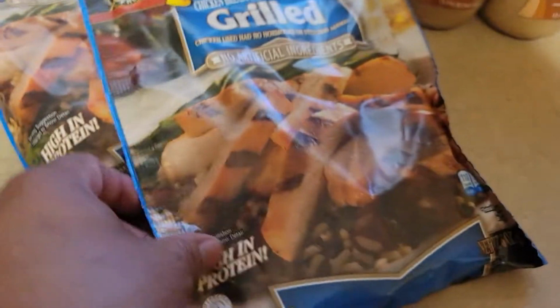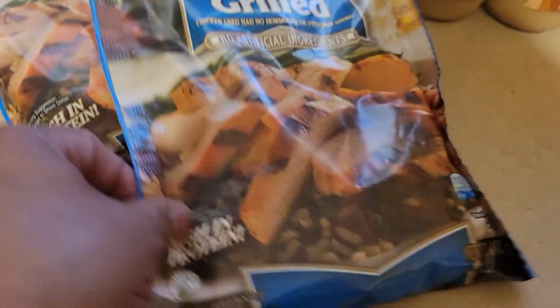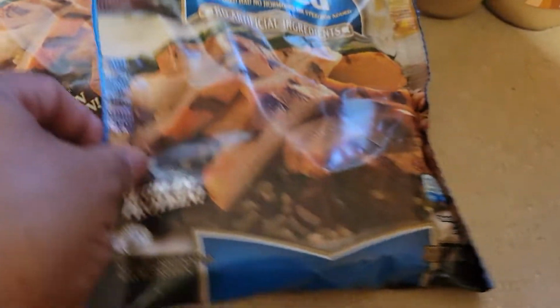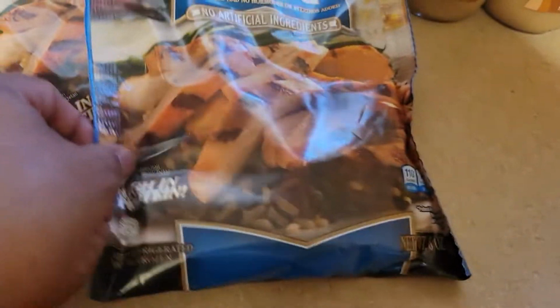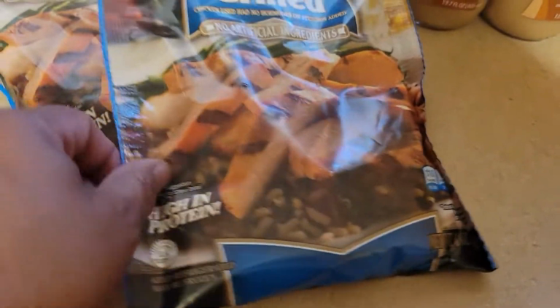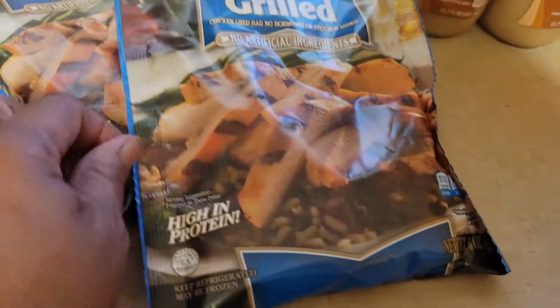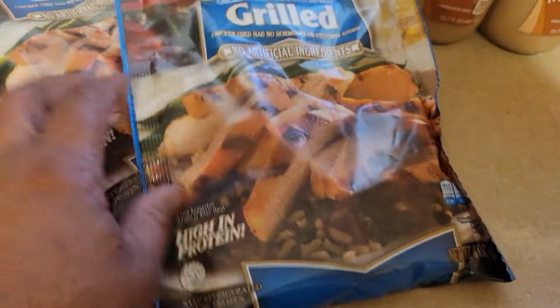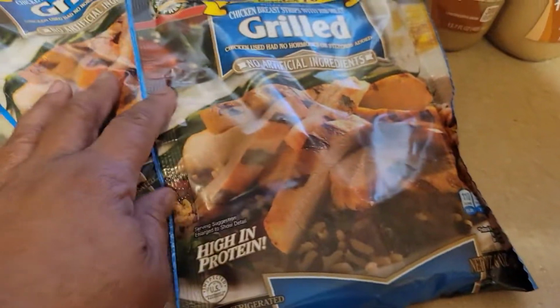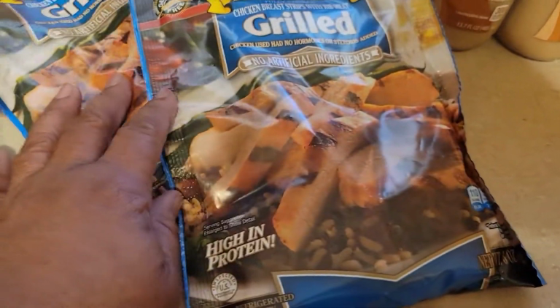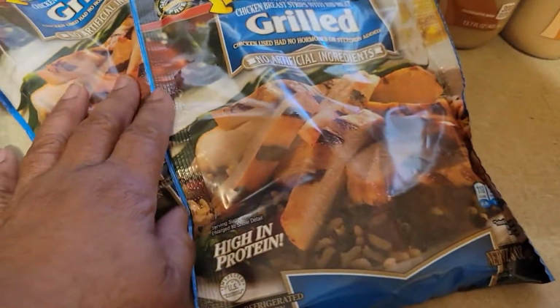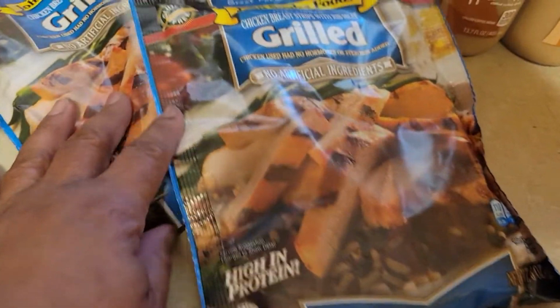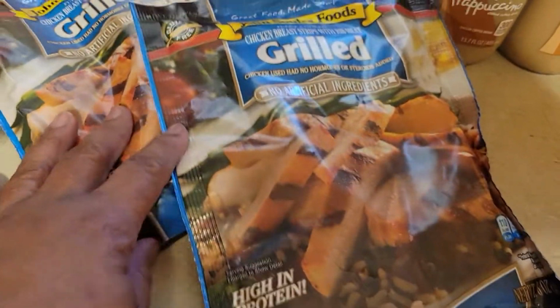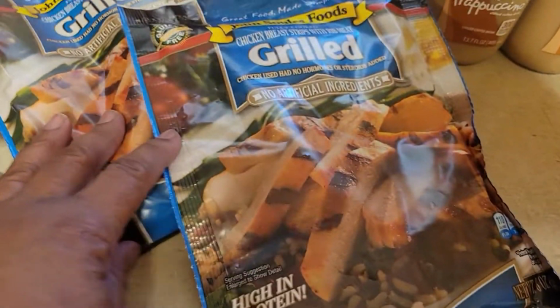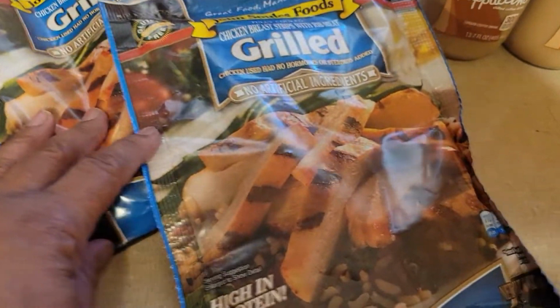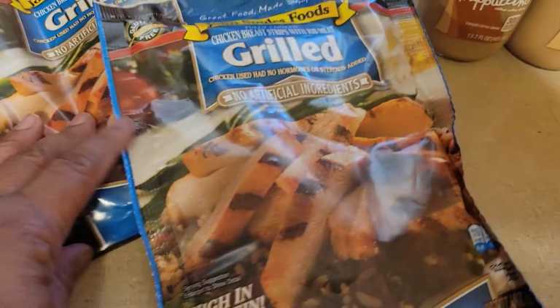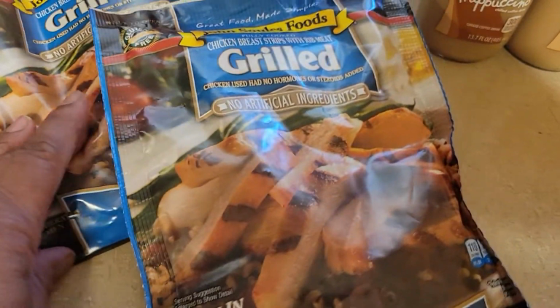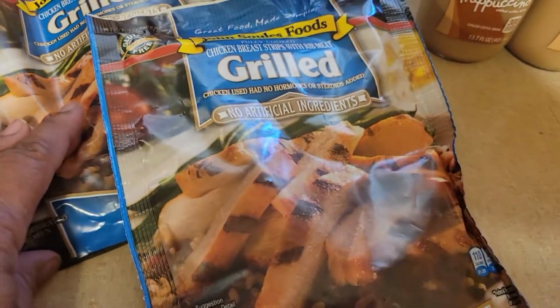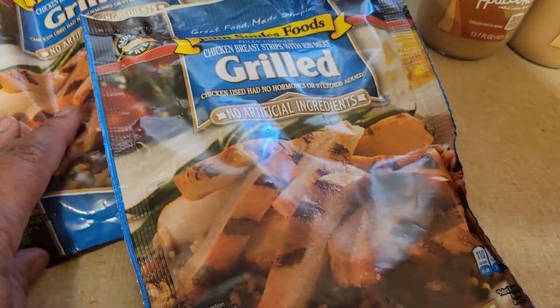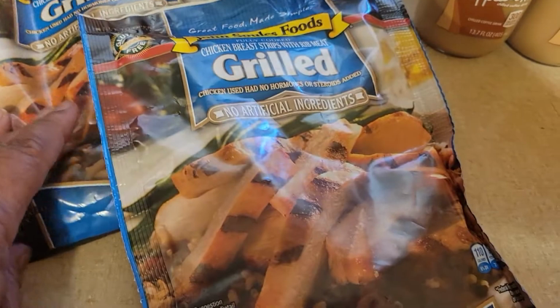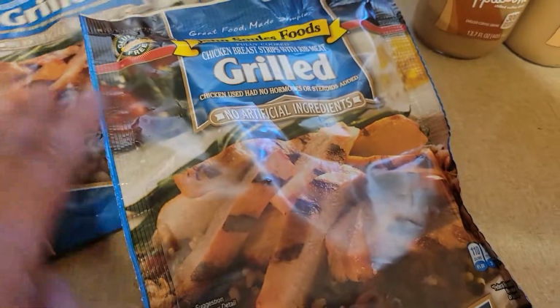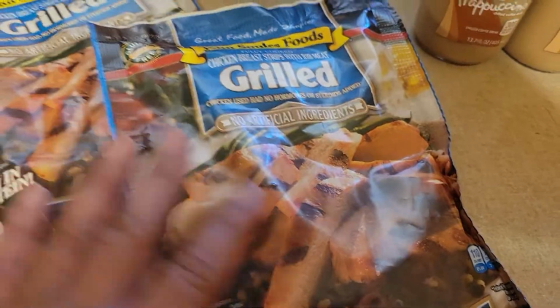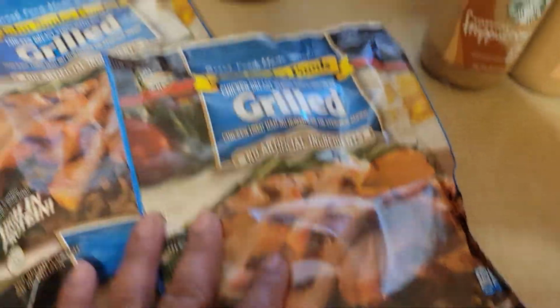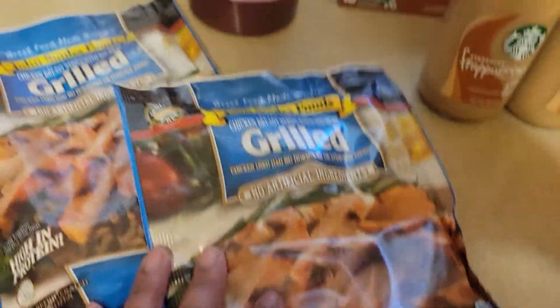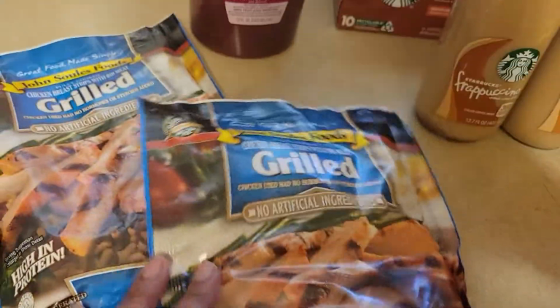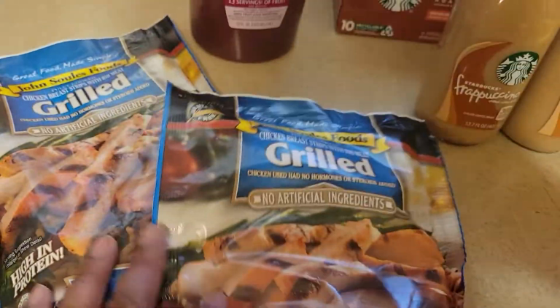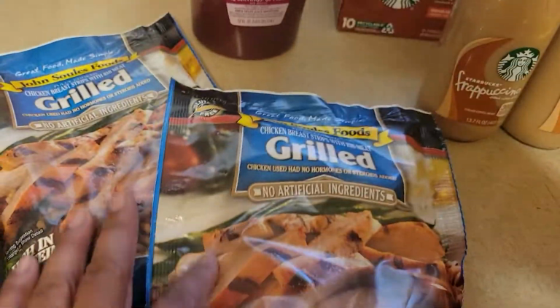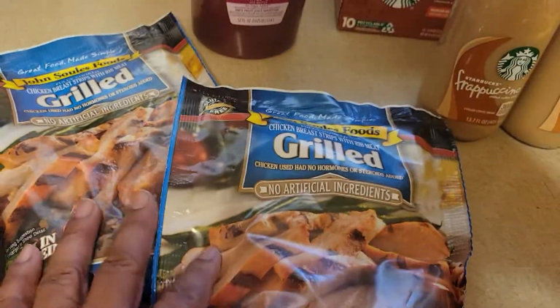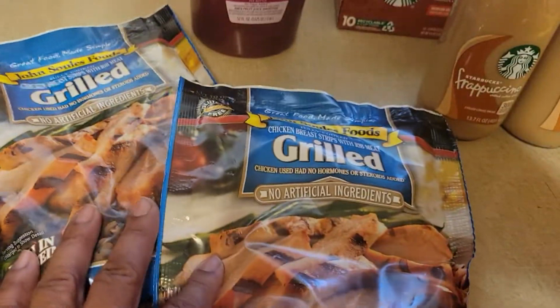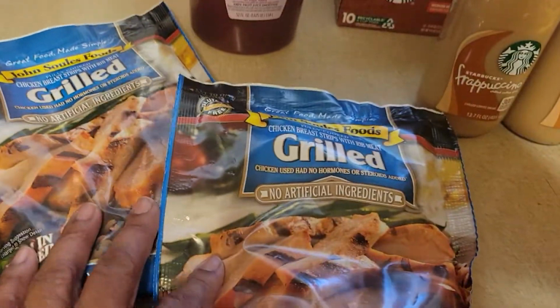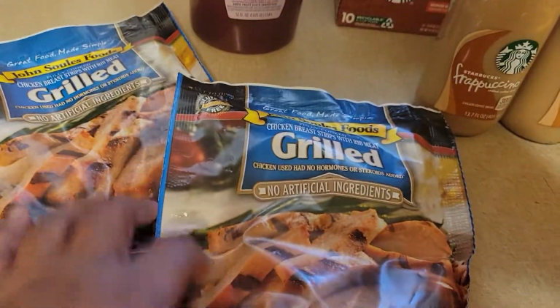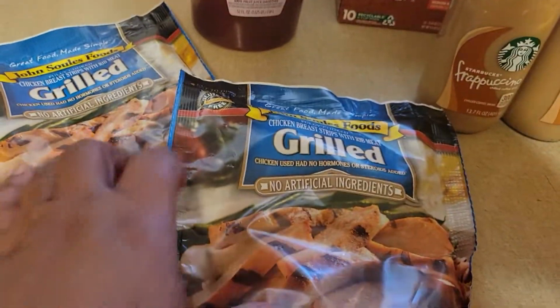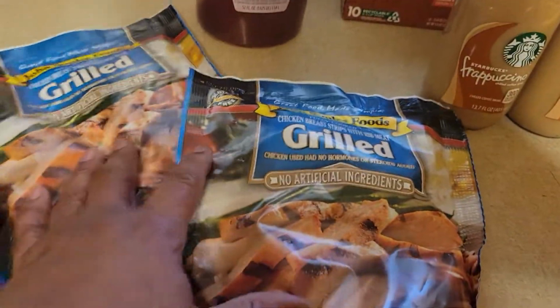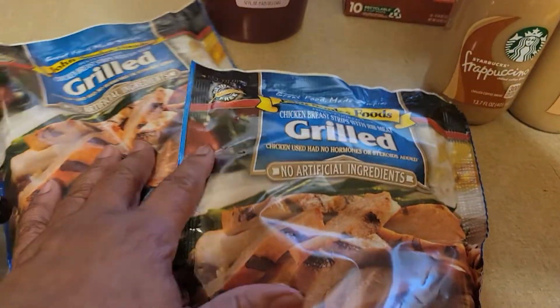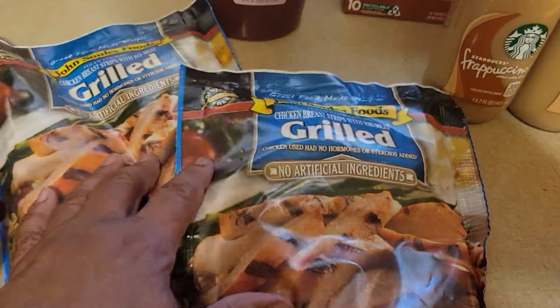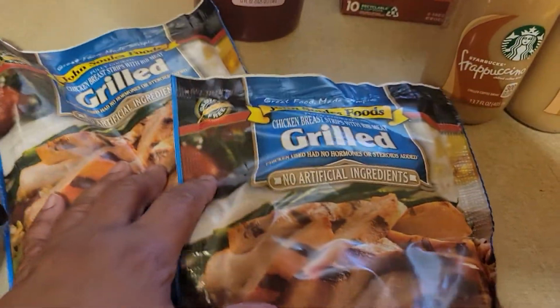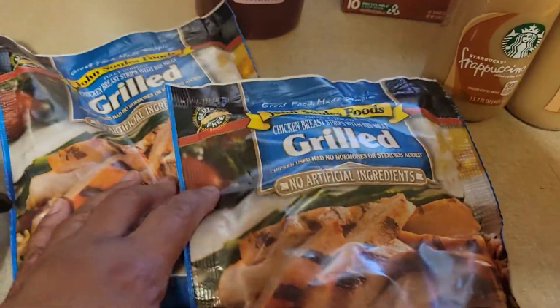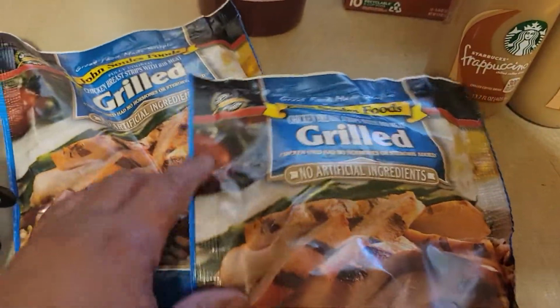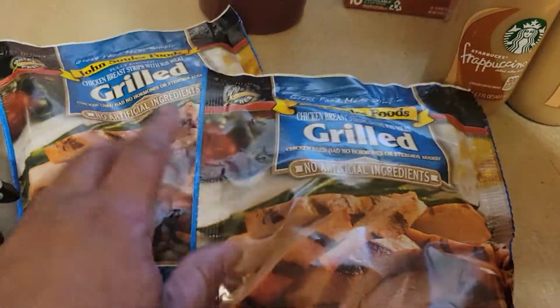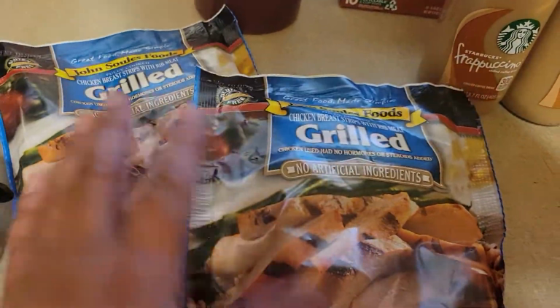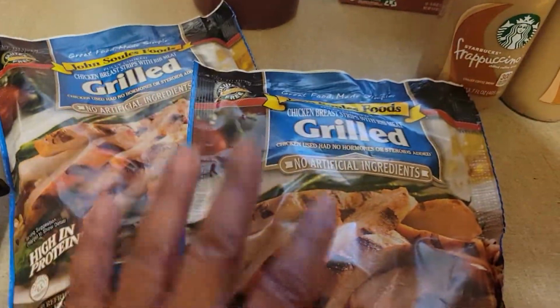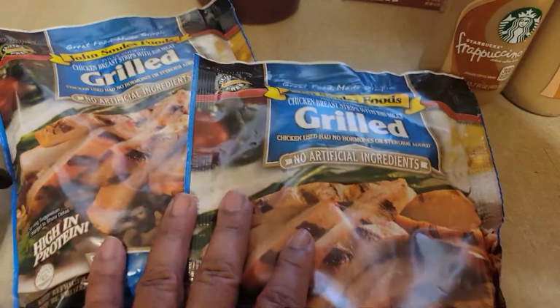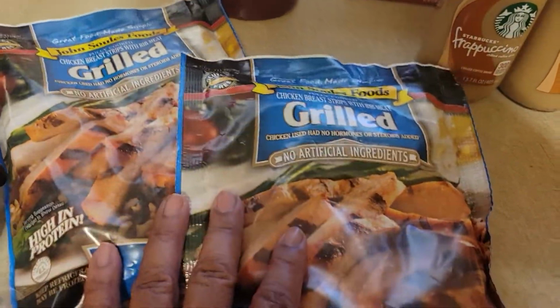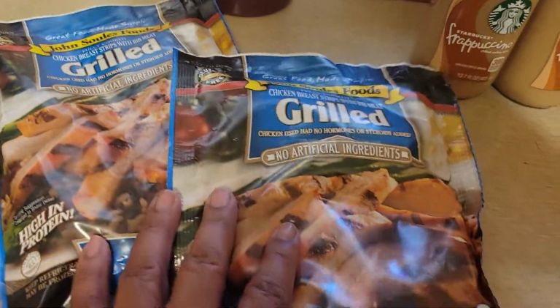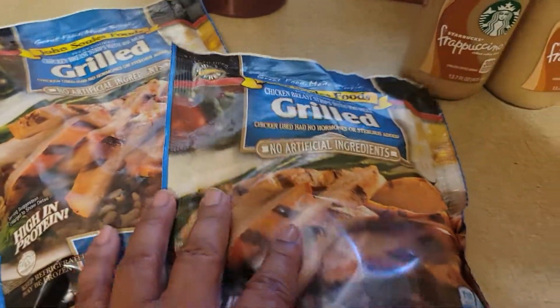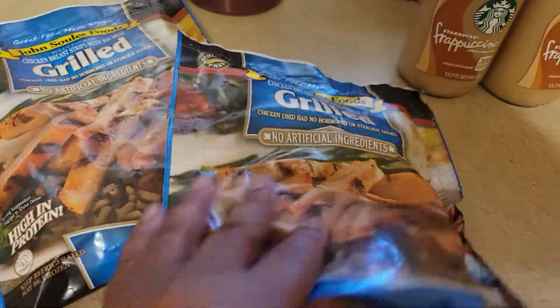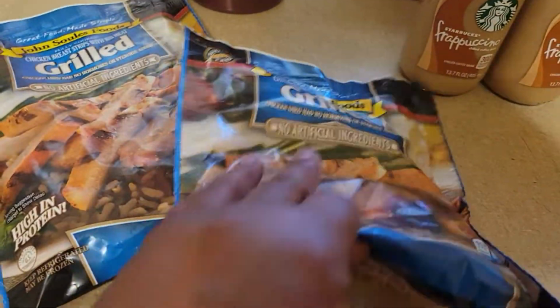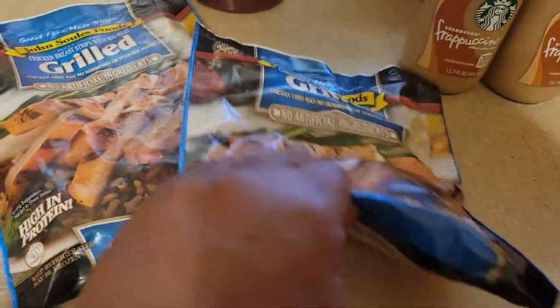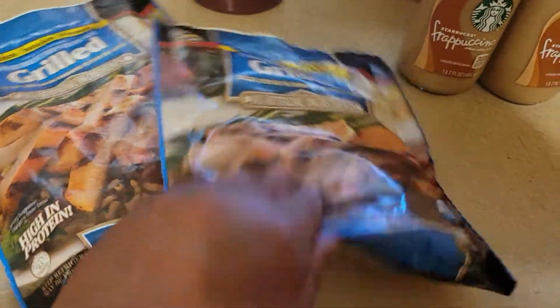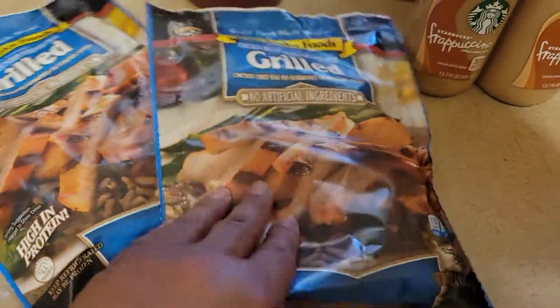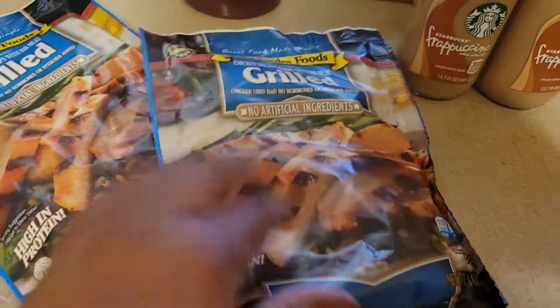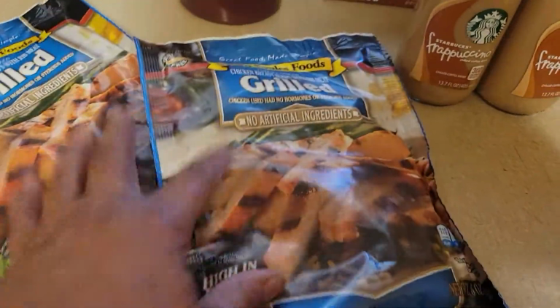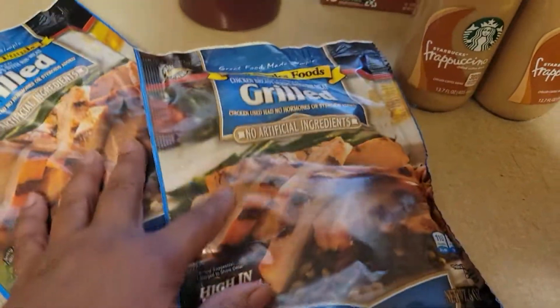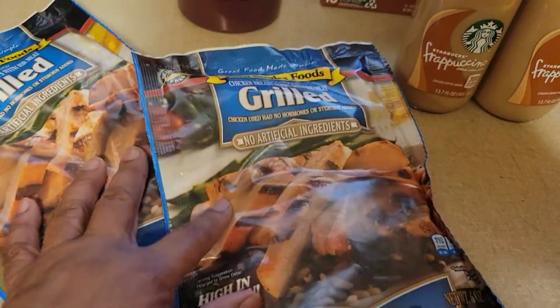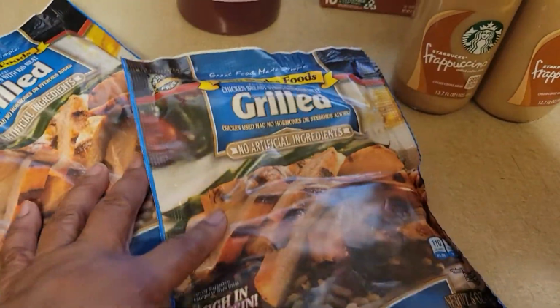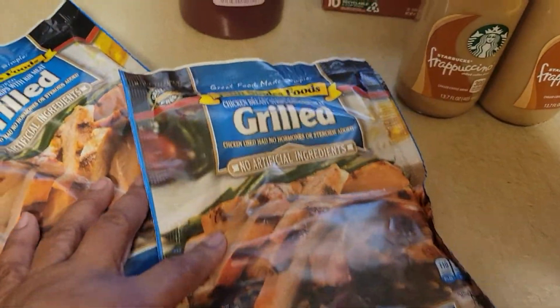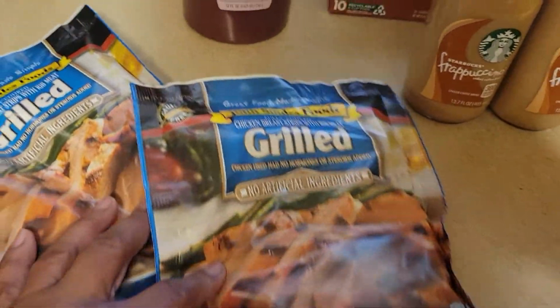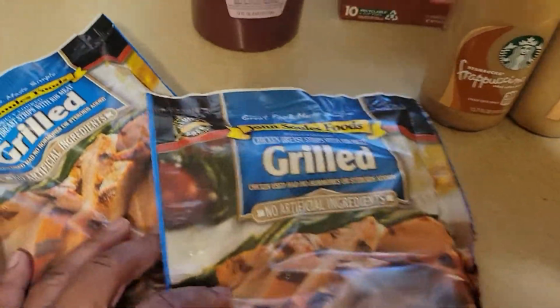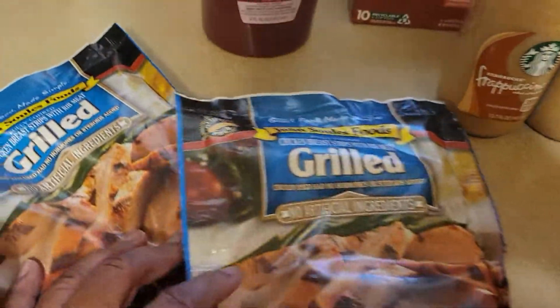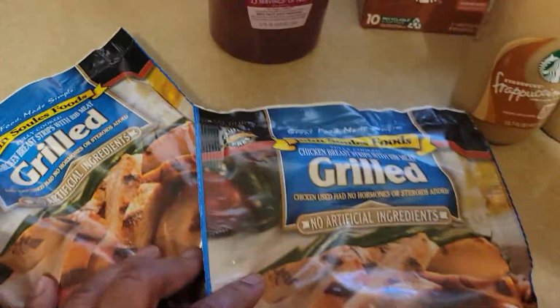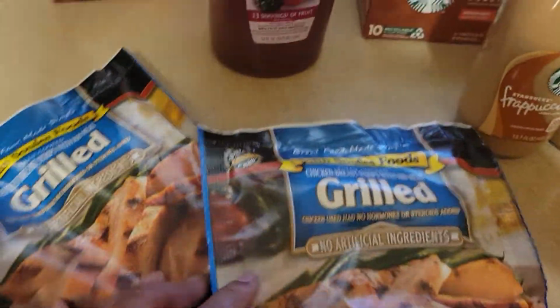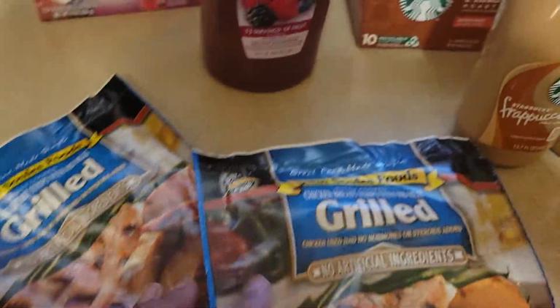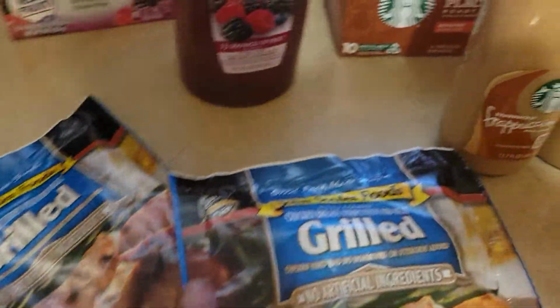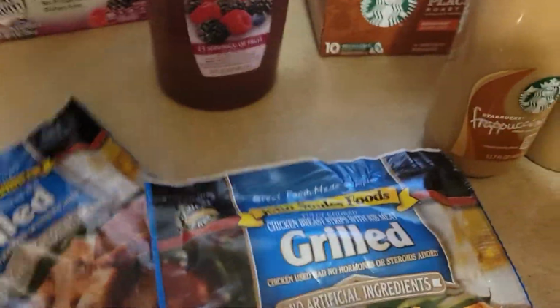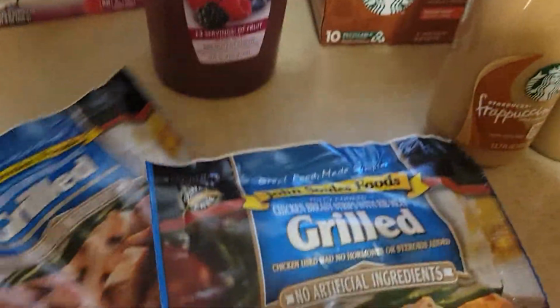We also got the Grilled Chicken. This was from Snooks — it was on sale. I think it was two for six dollars.